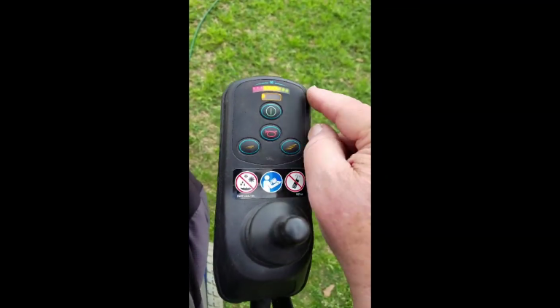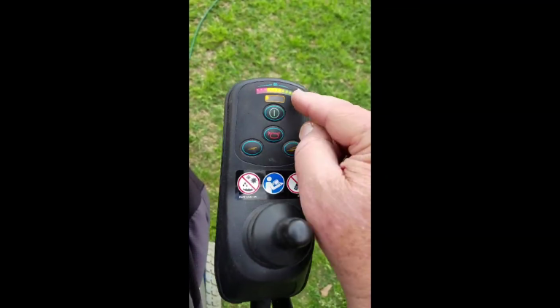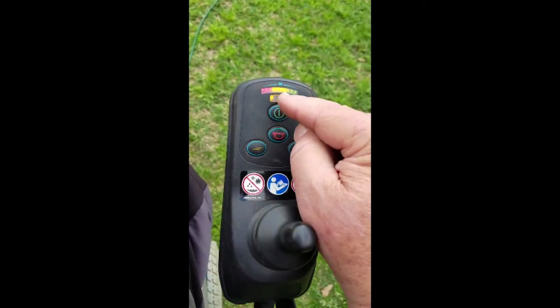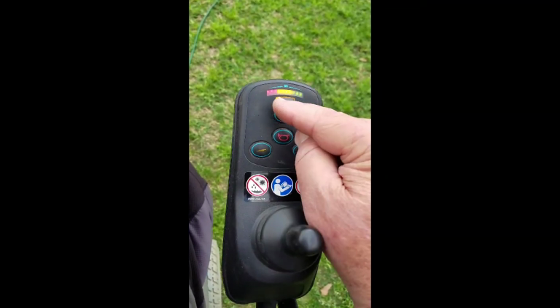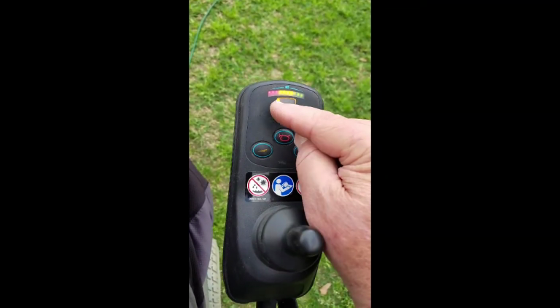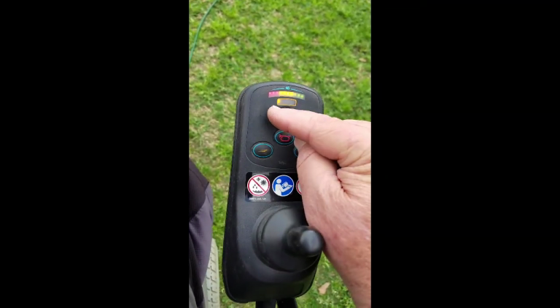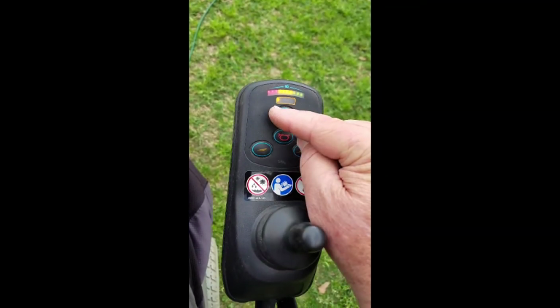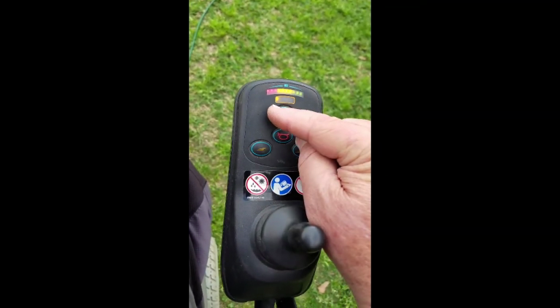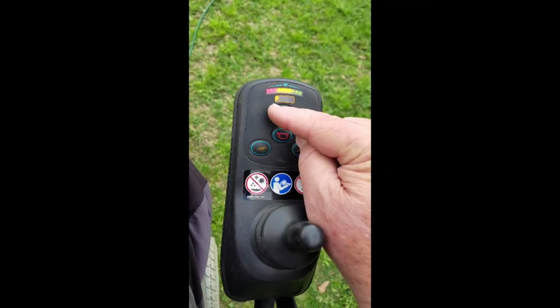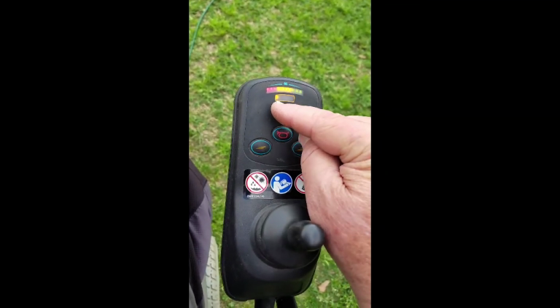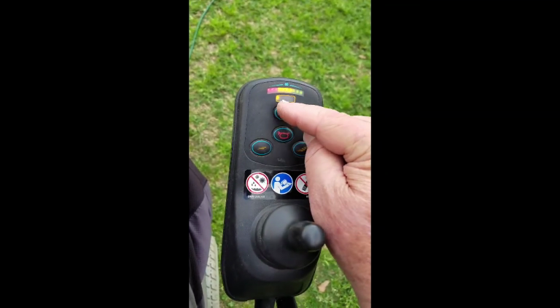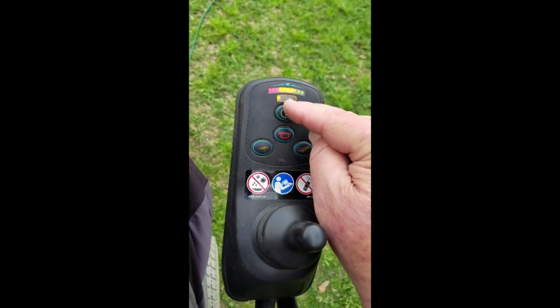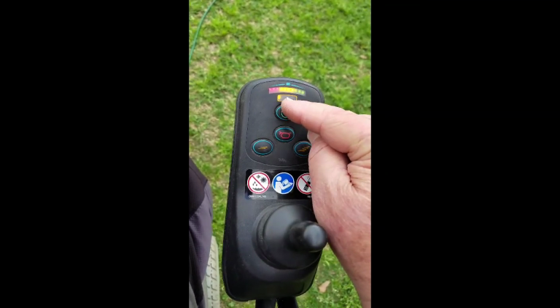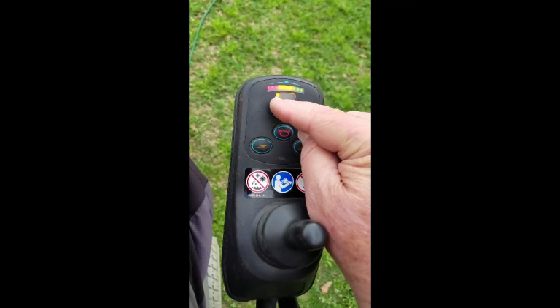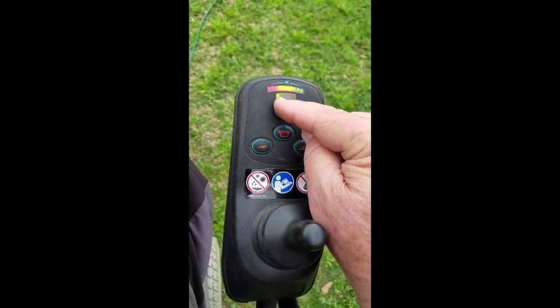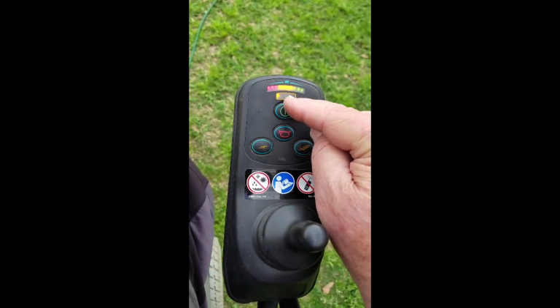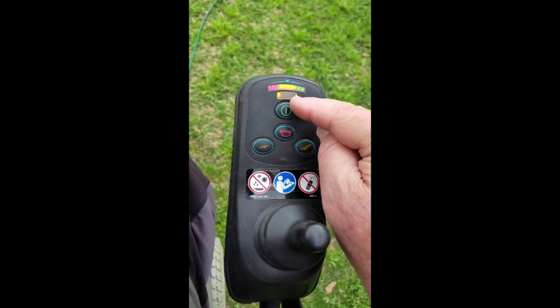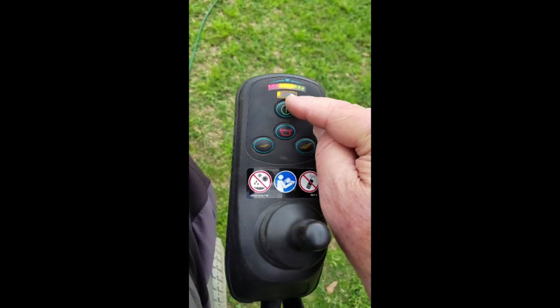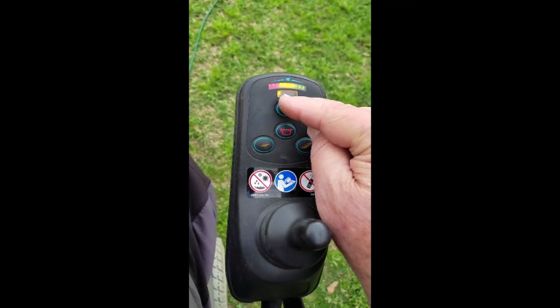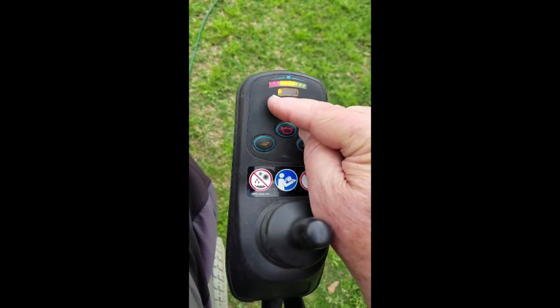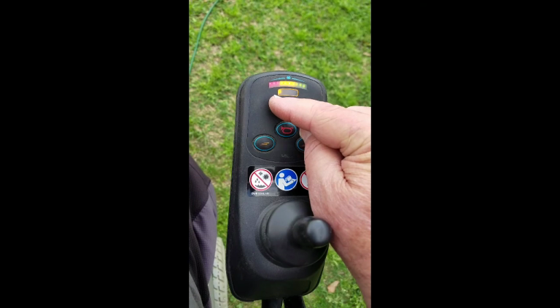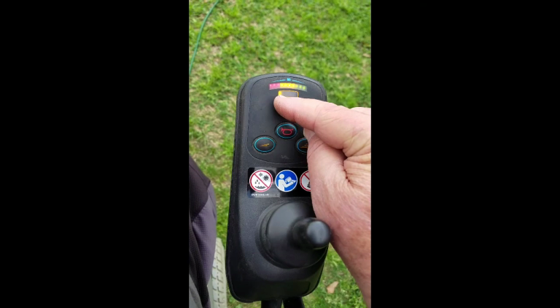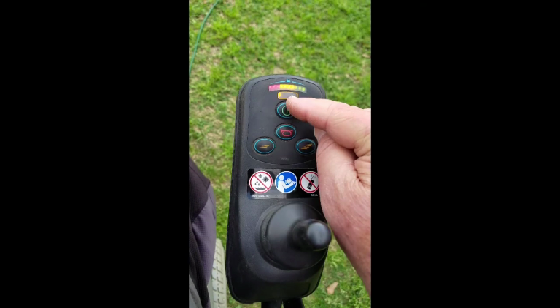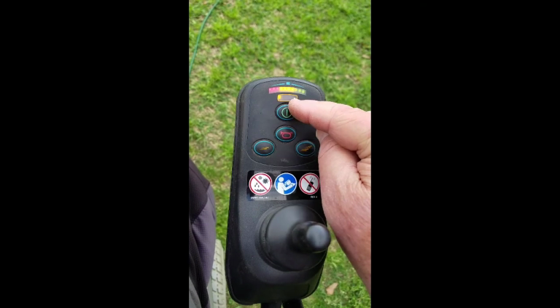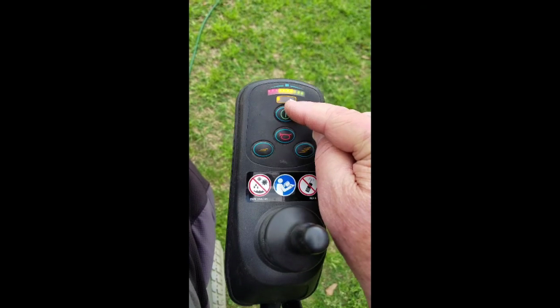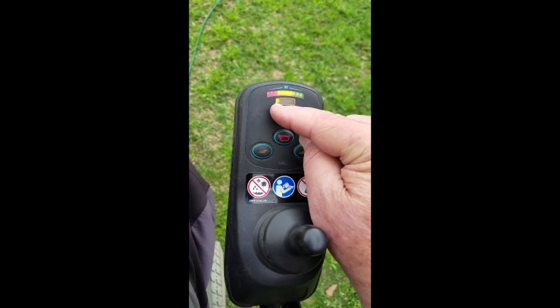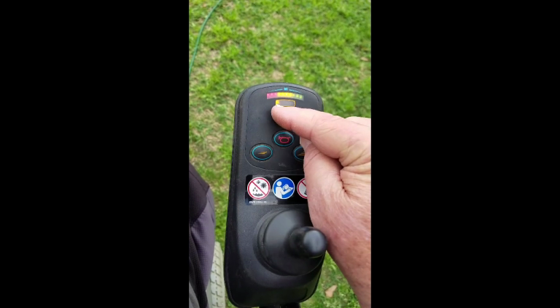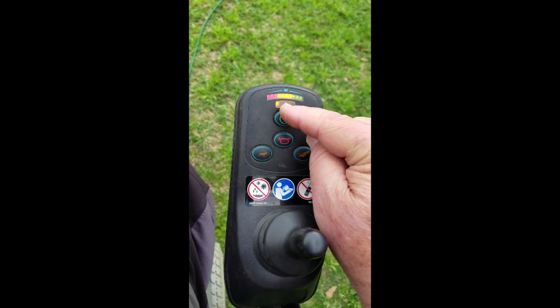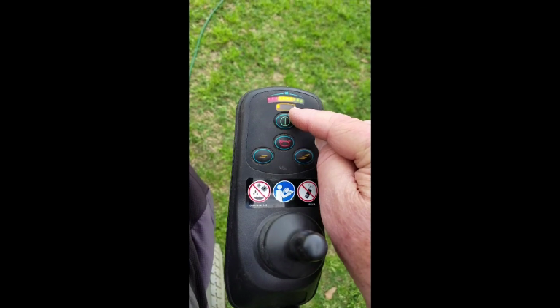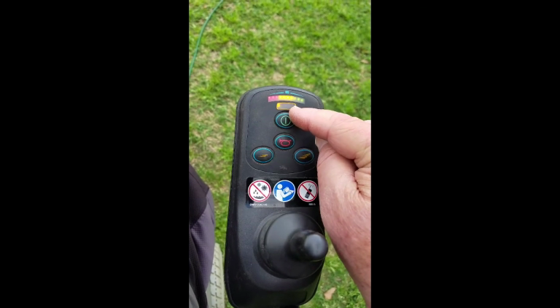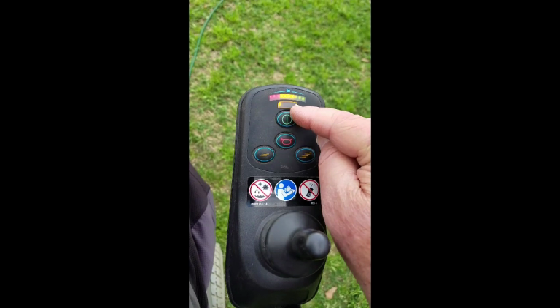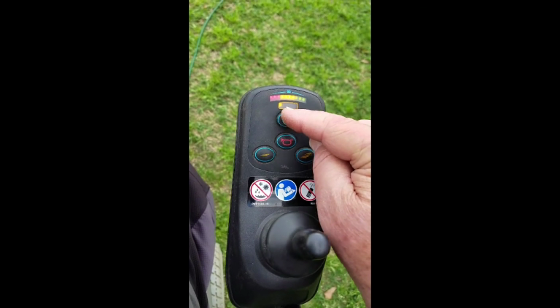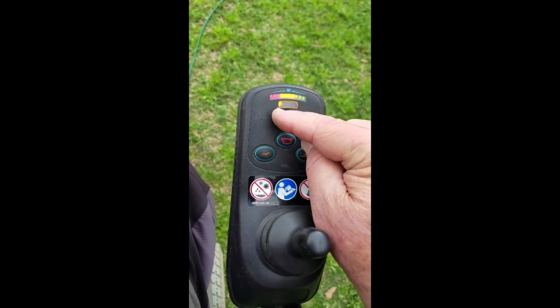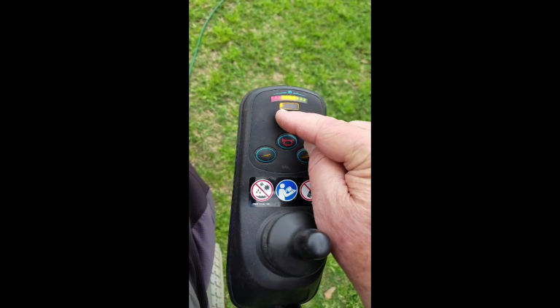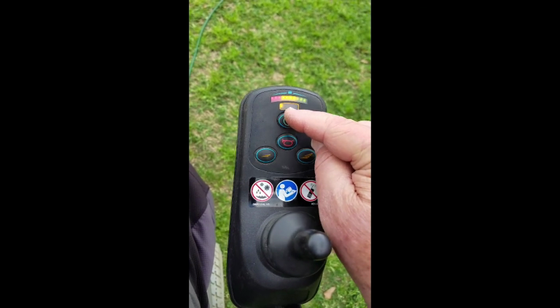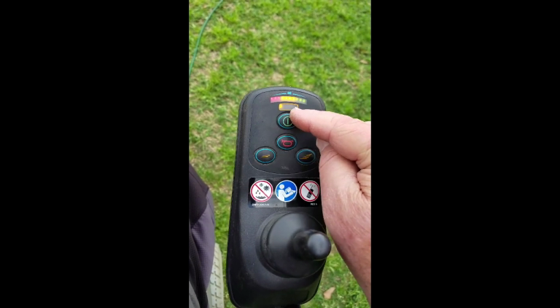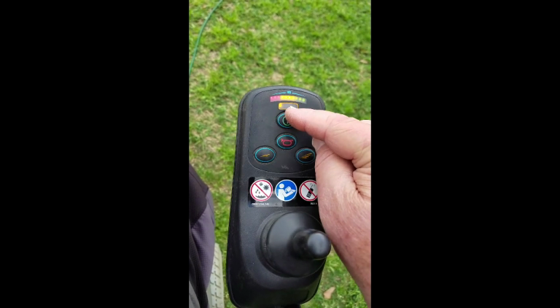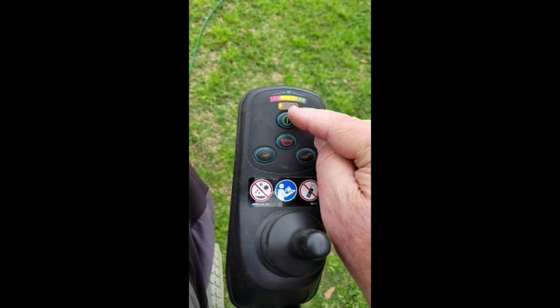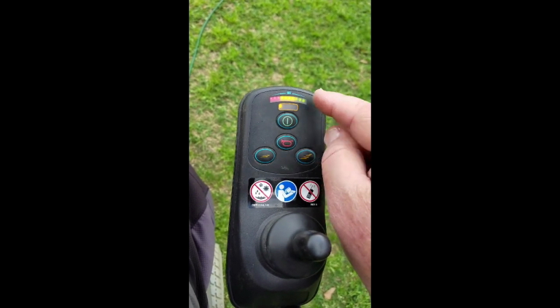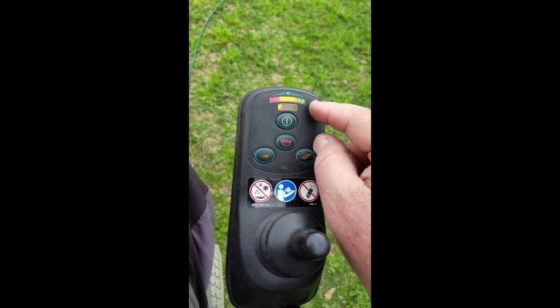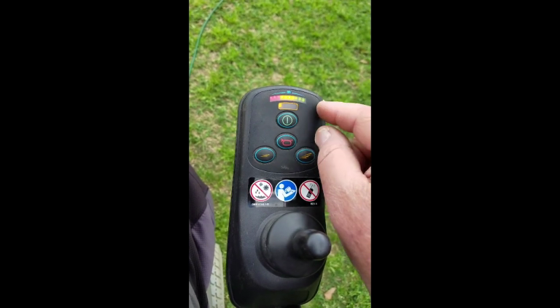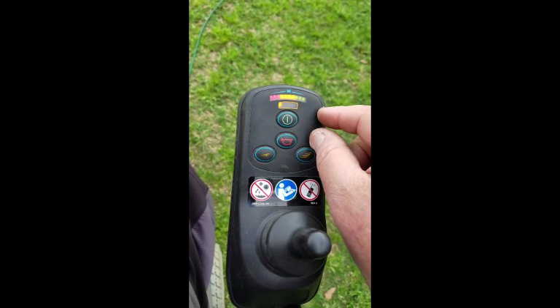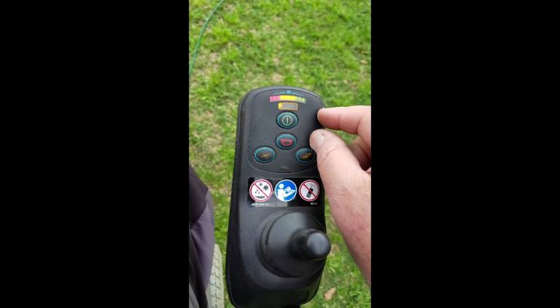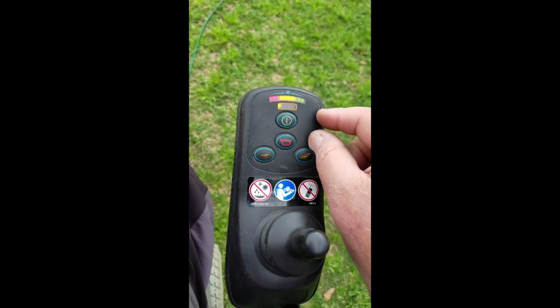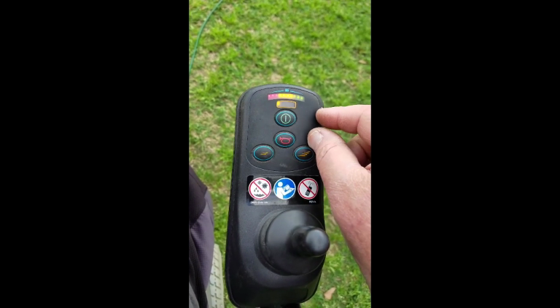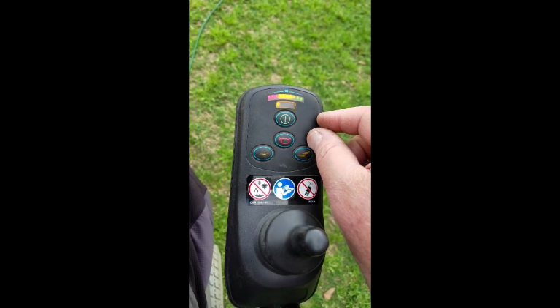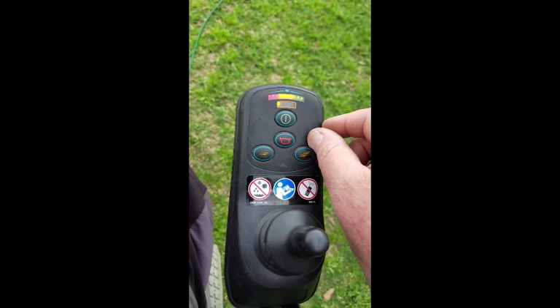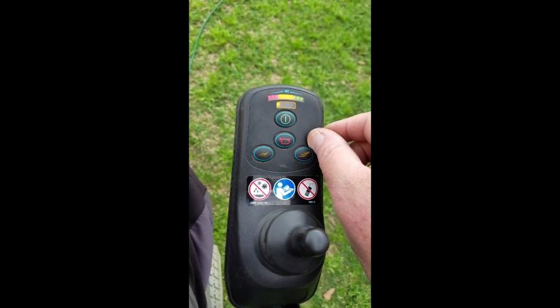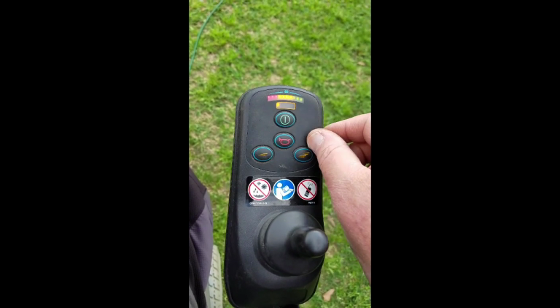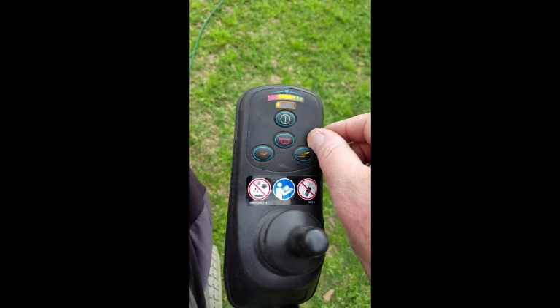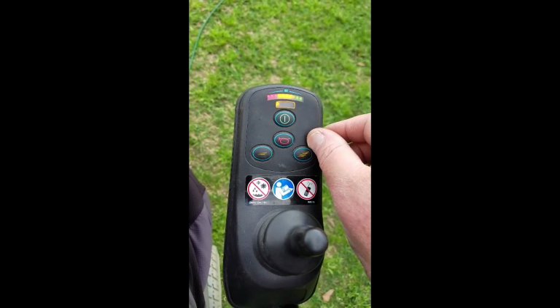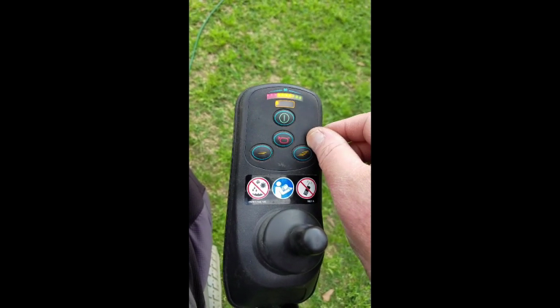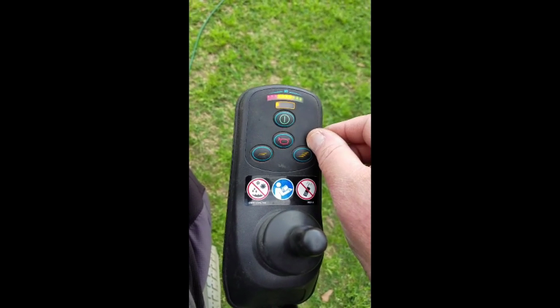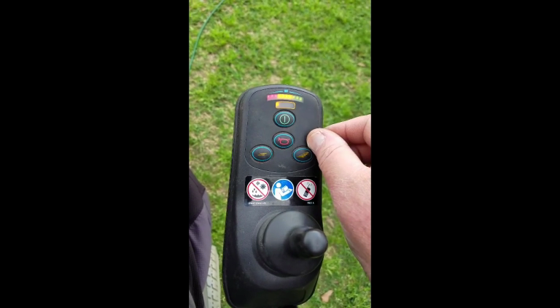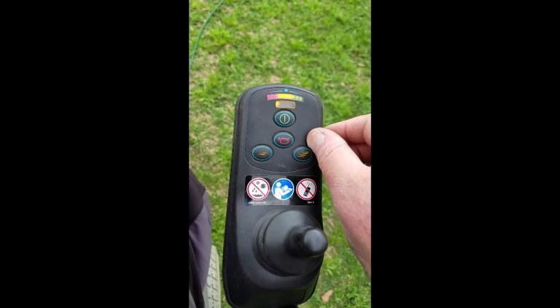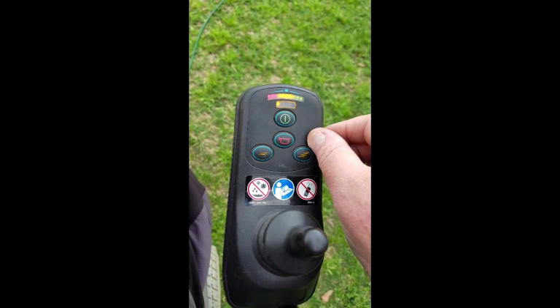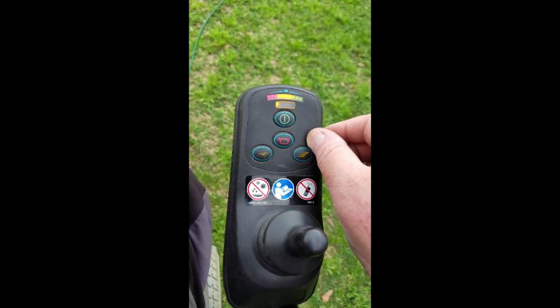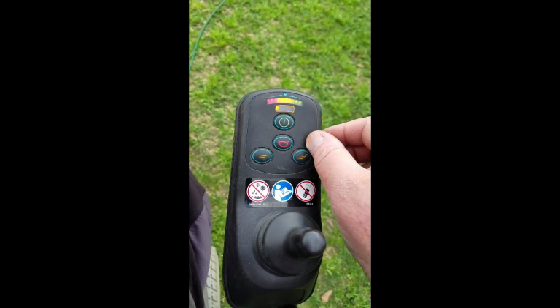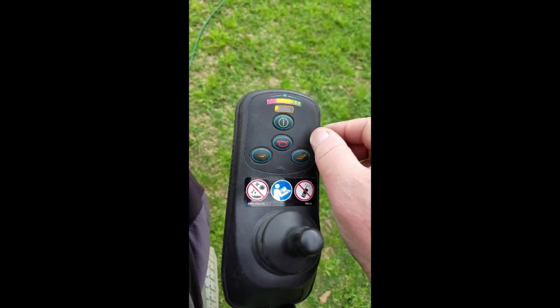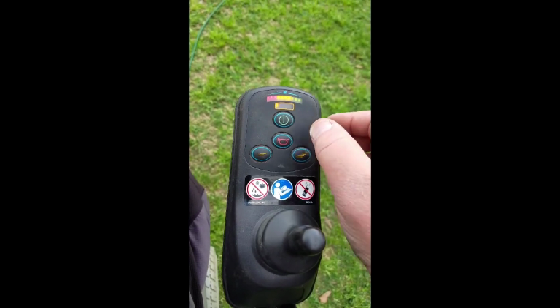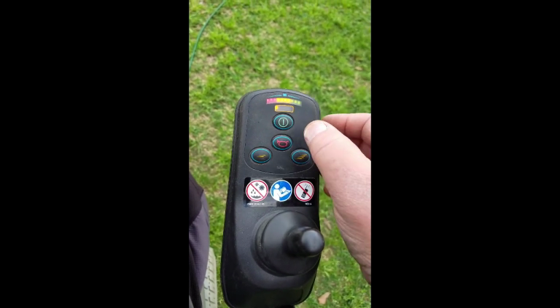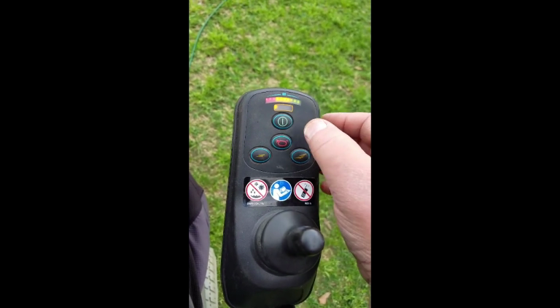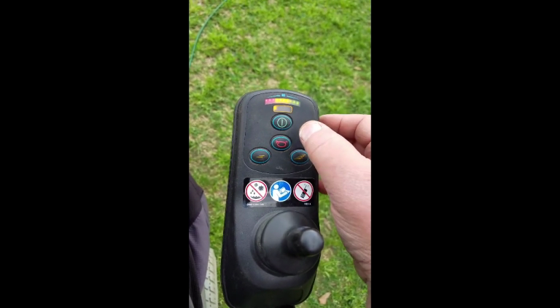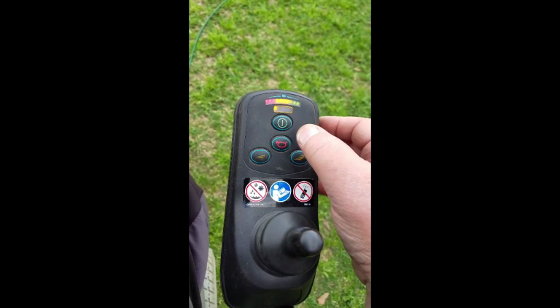If you ever get the flashing speed light, that's your power supply. Thank you. Bye-bye.